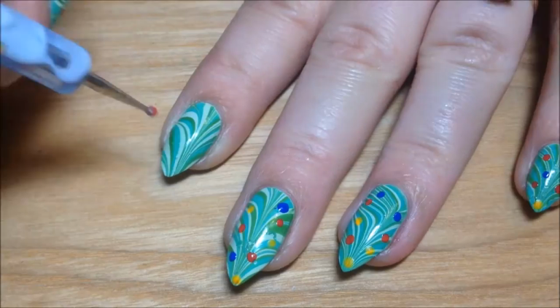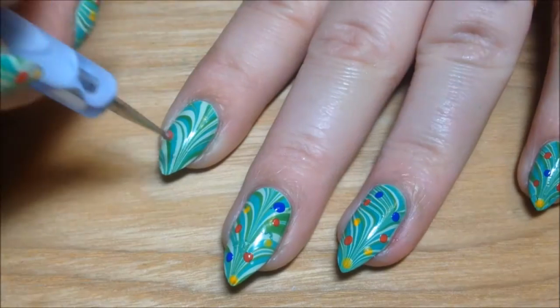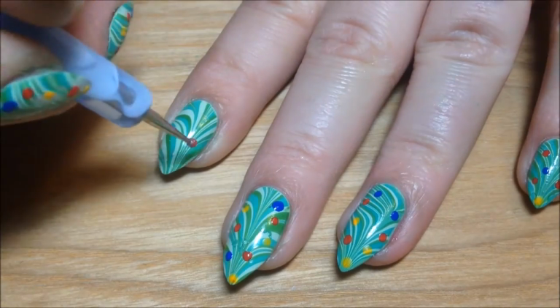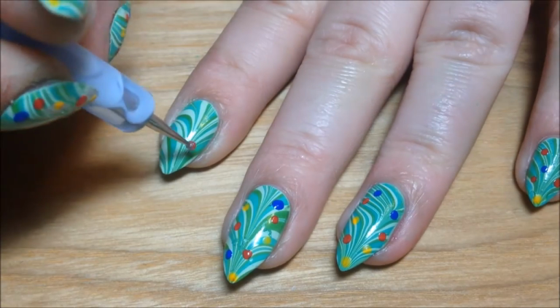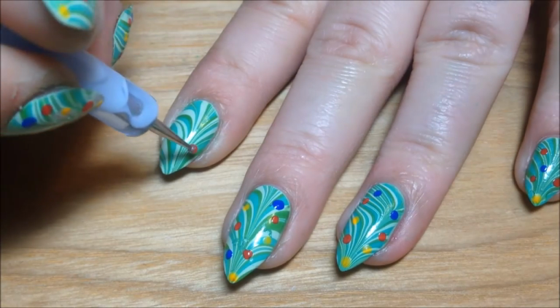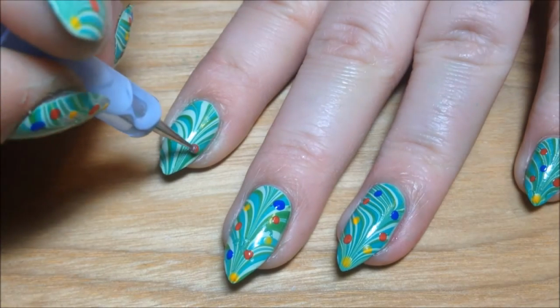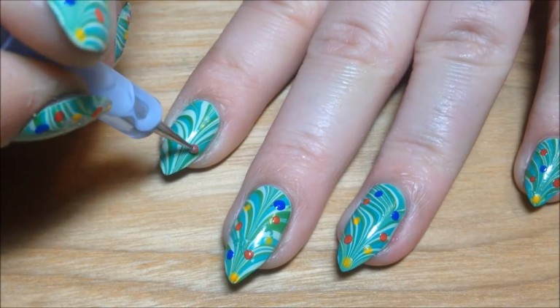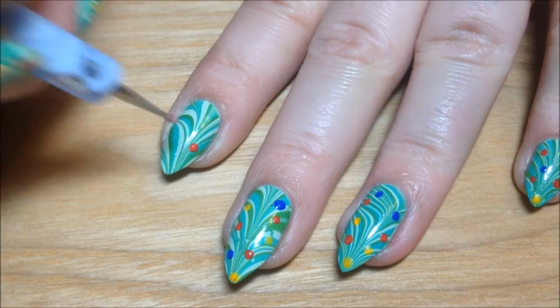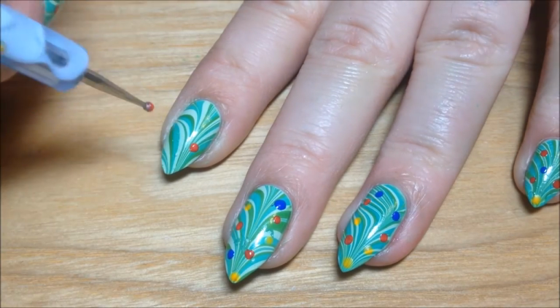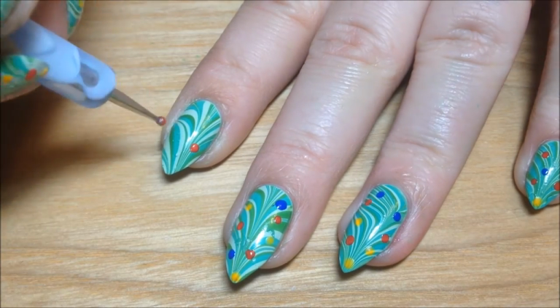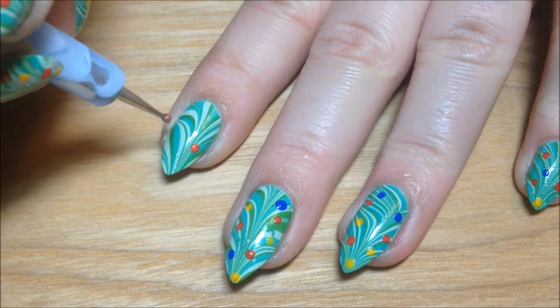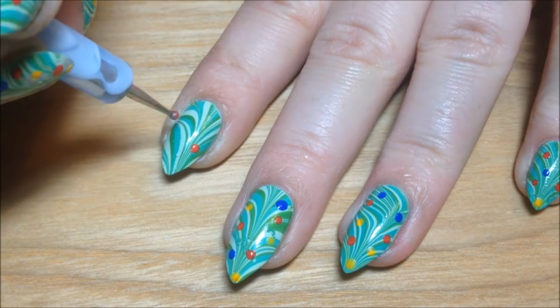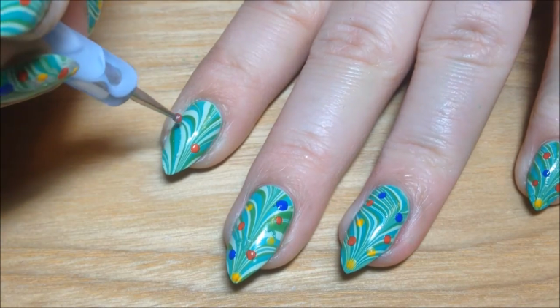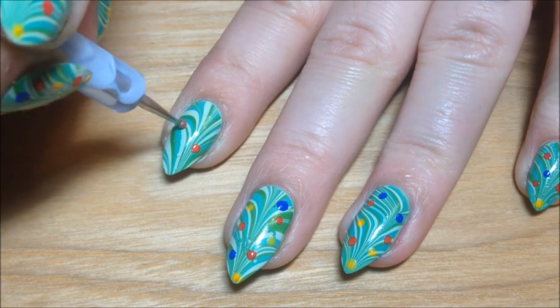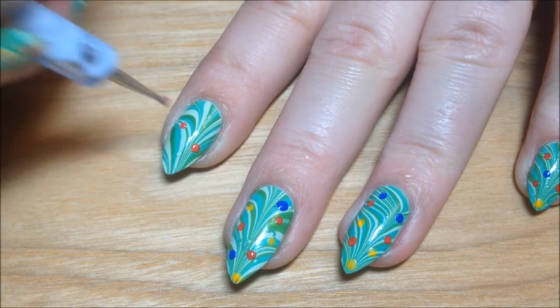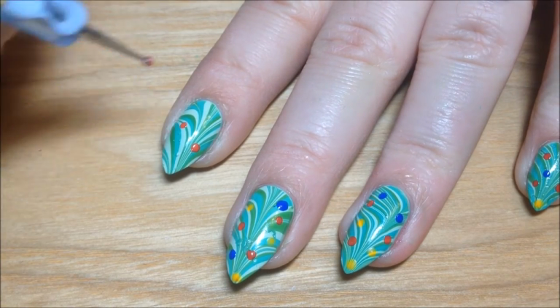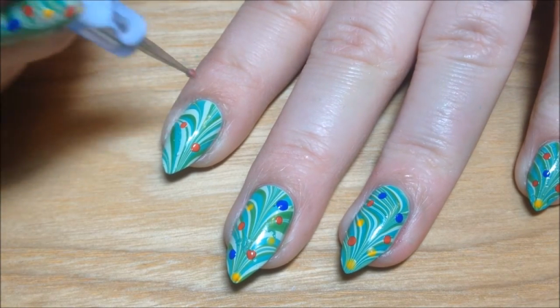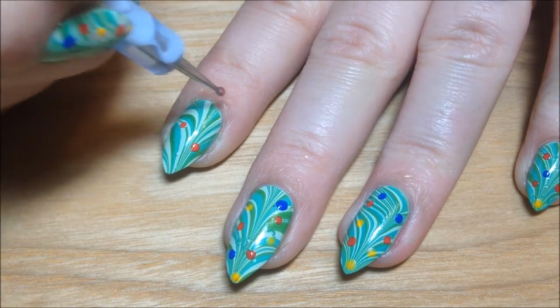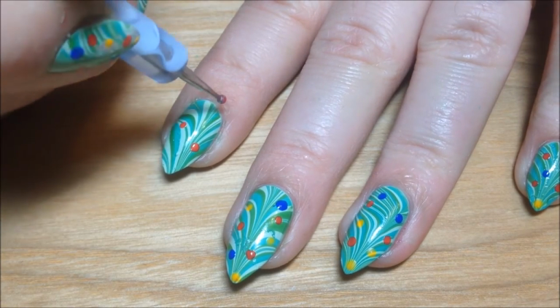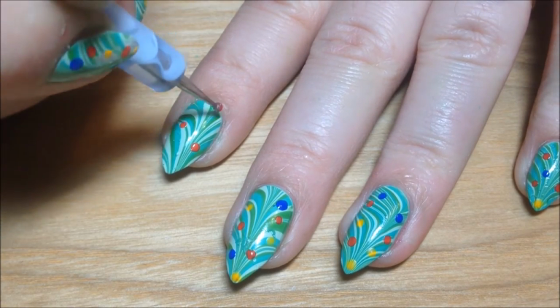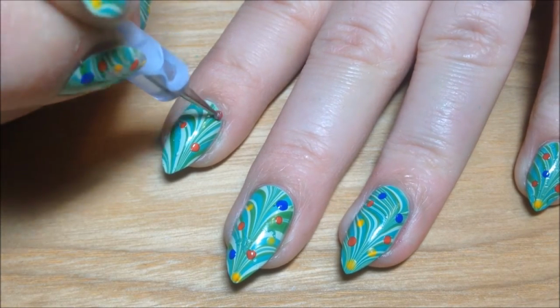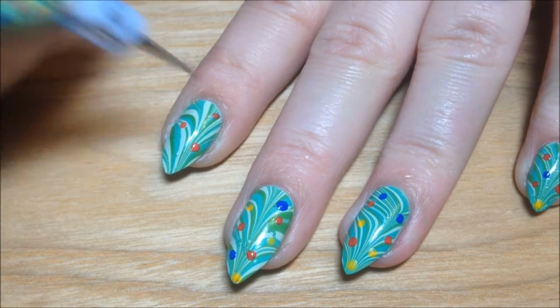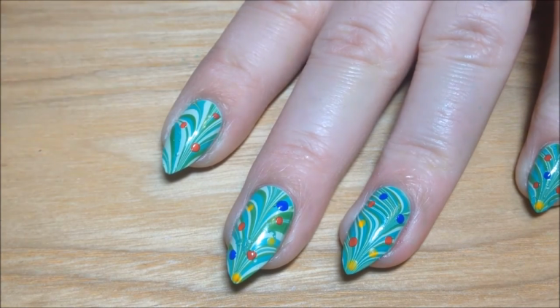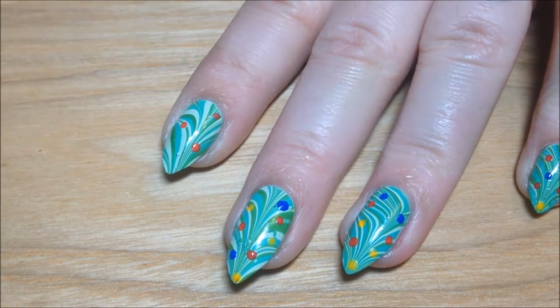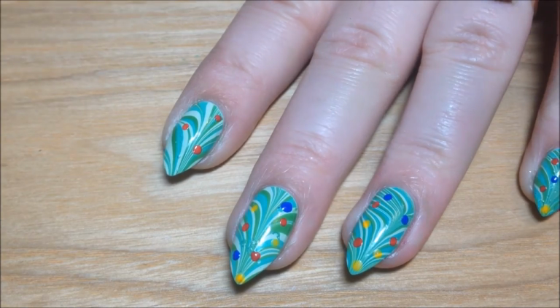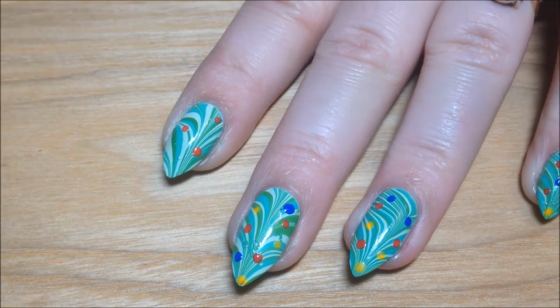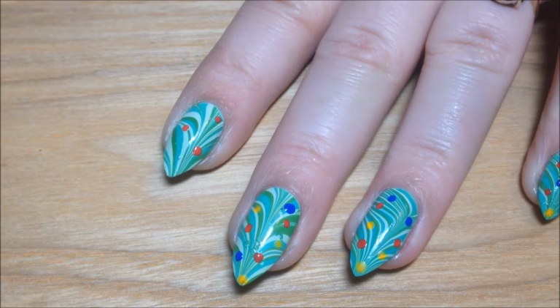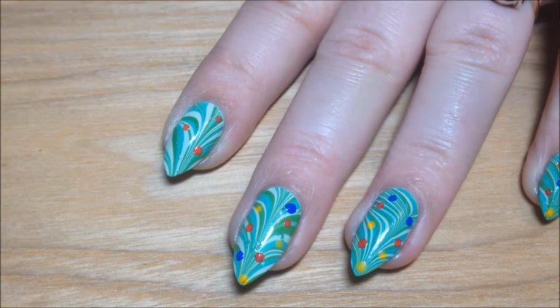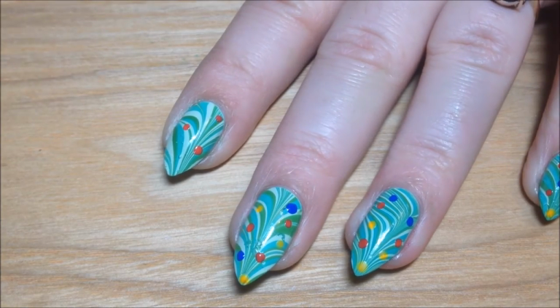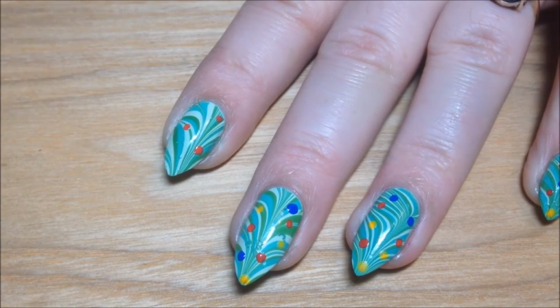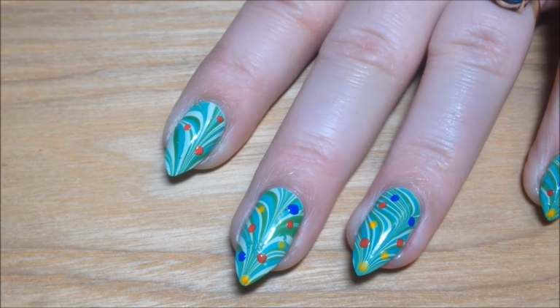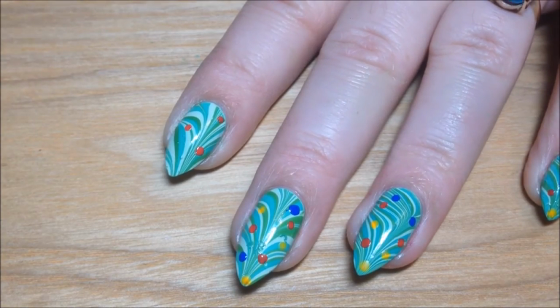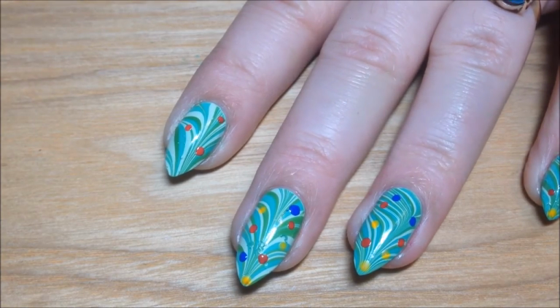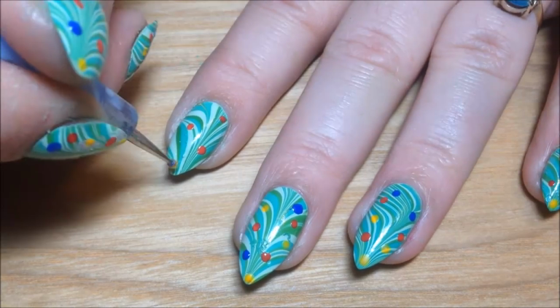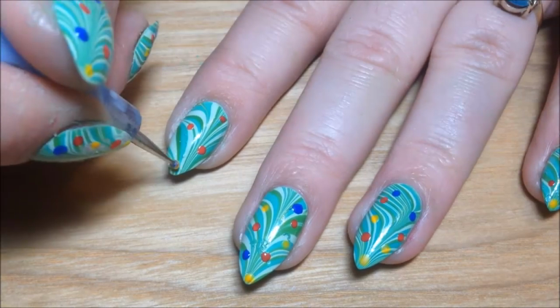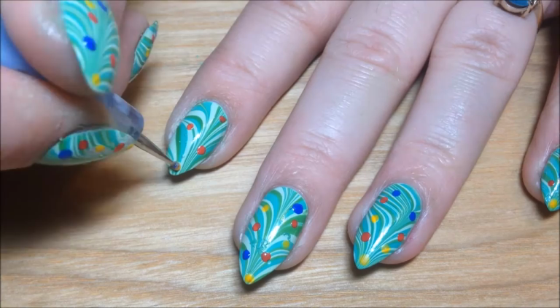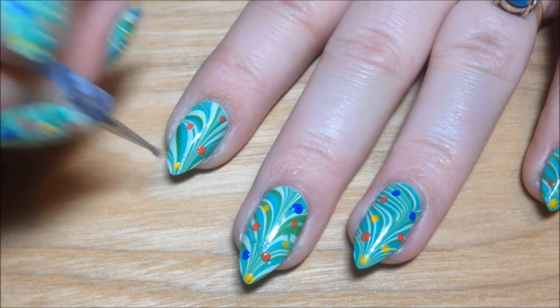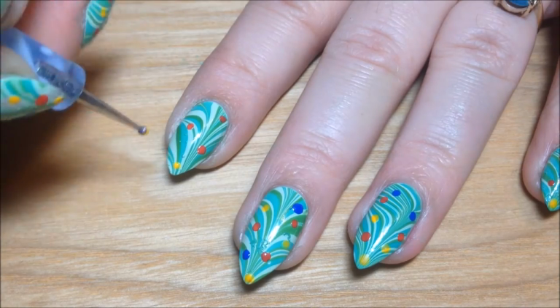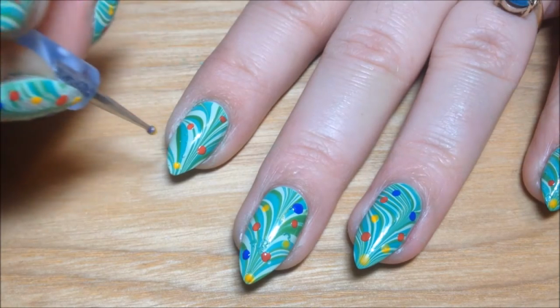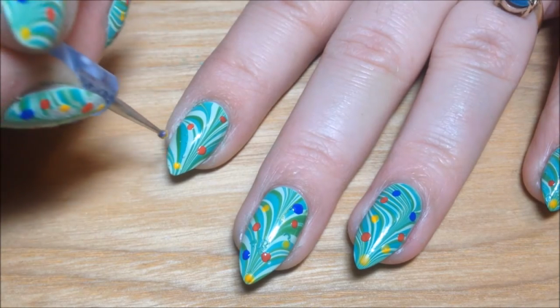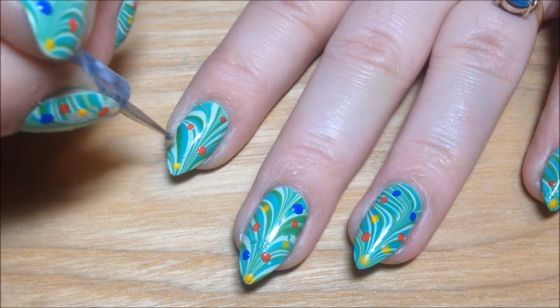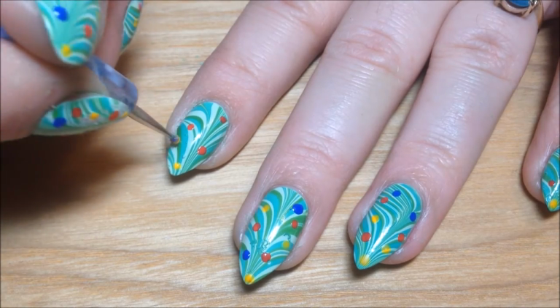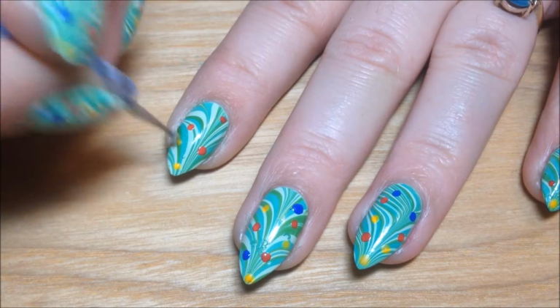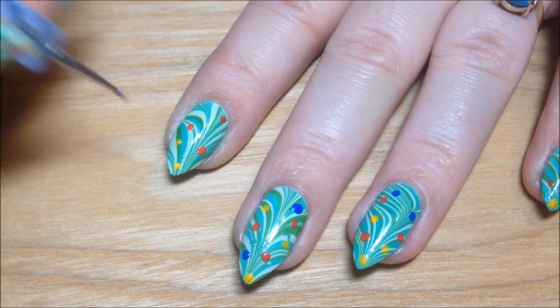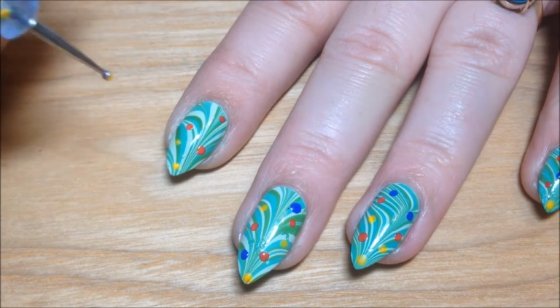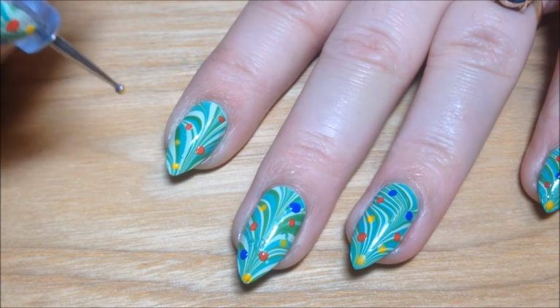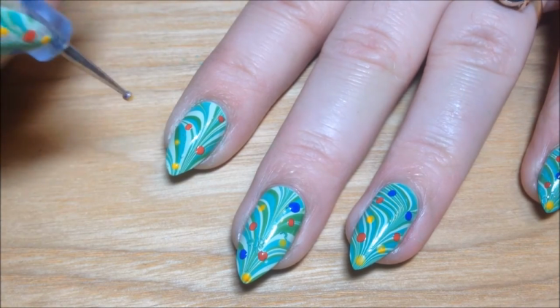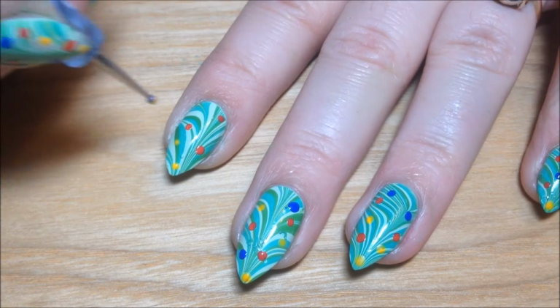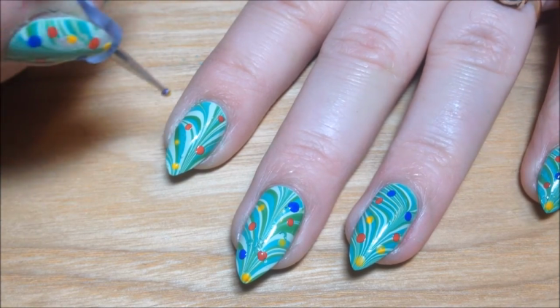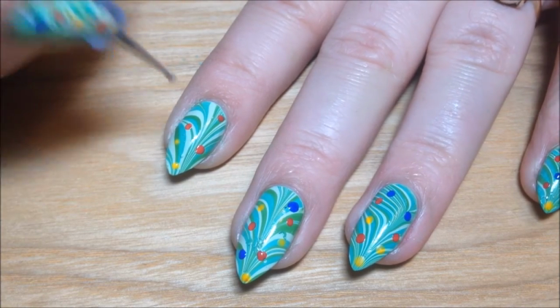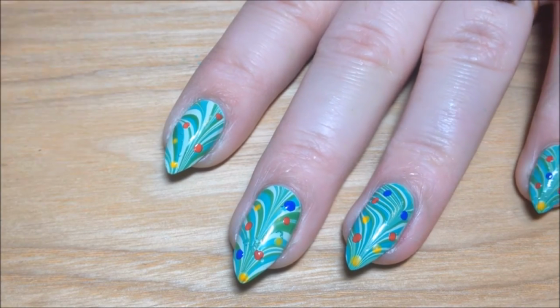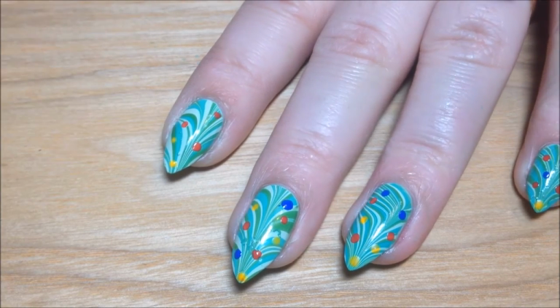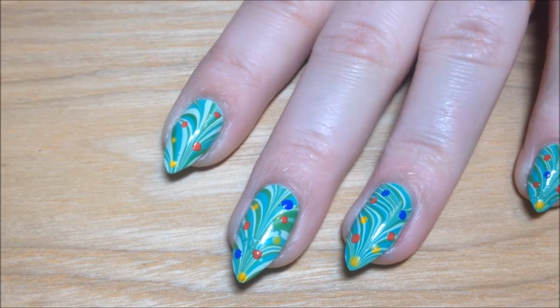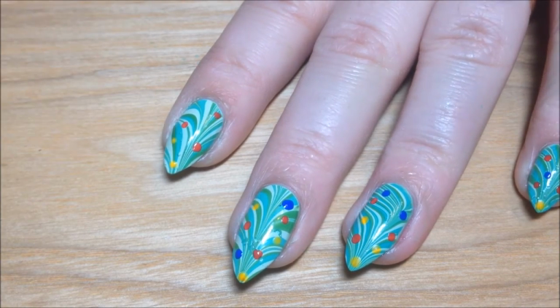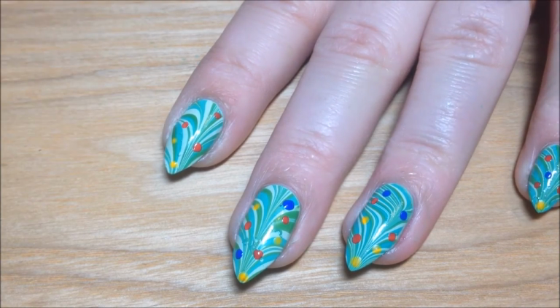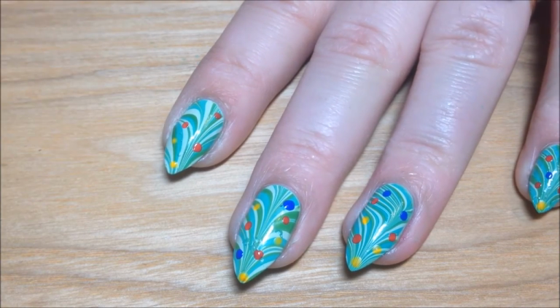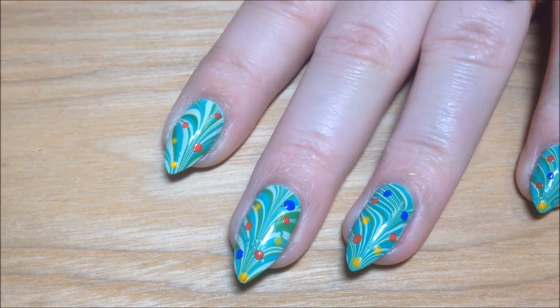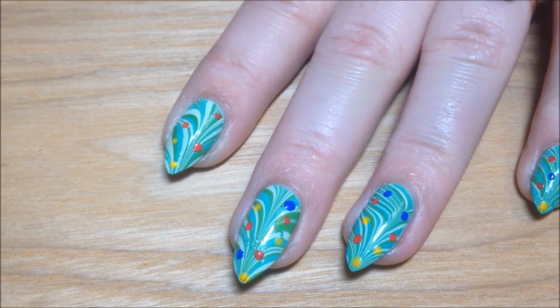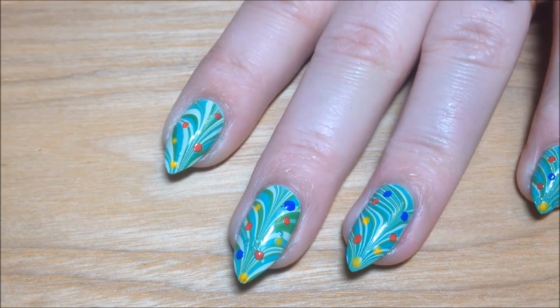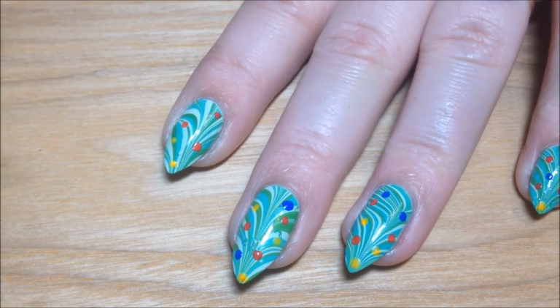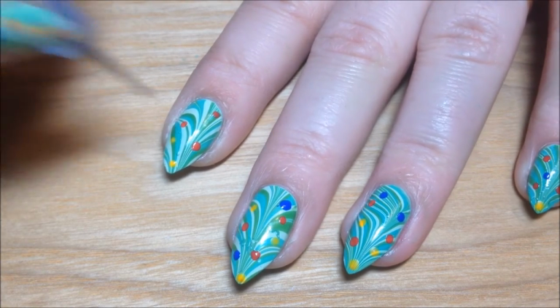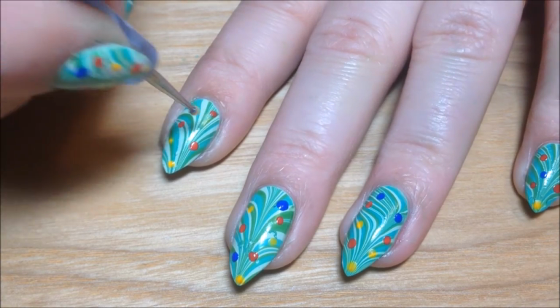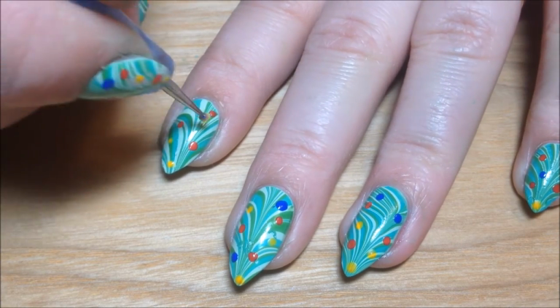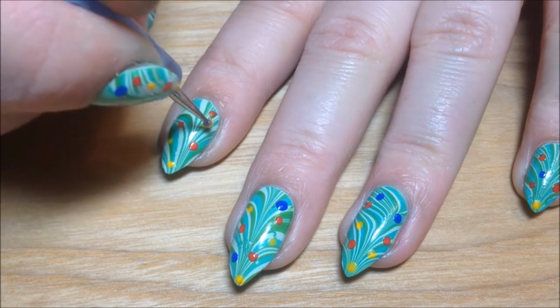Now I'm going to use a dotting tool with red, blue, and yellow and I'm just going to be adding little dots to represent Christmas lights on our tree.